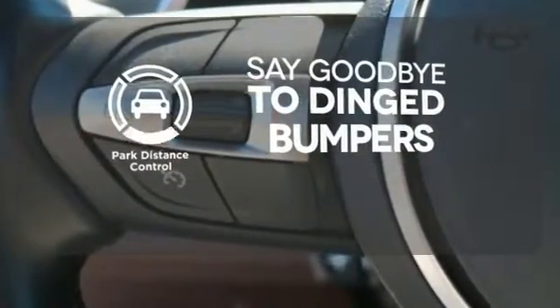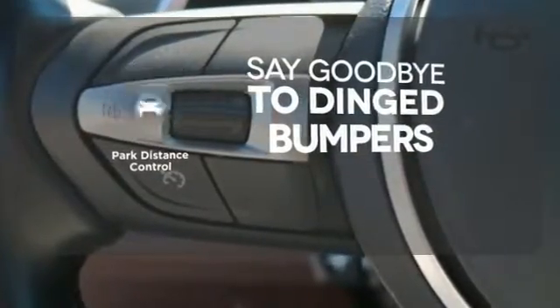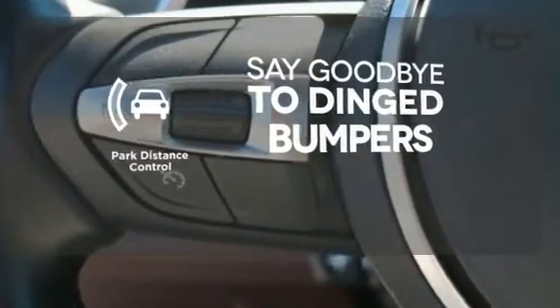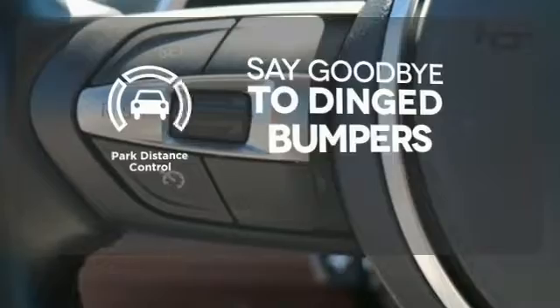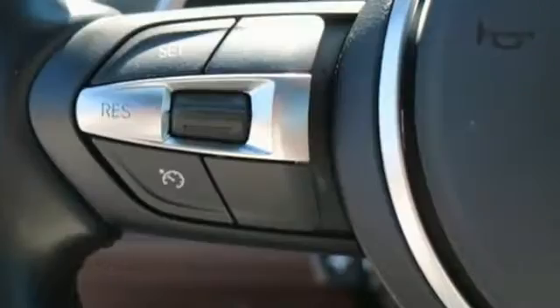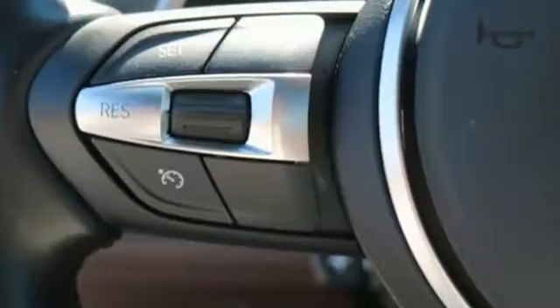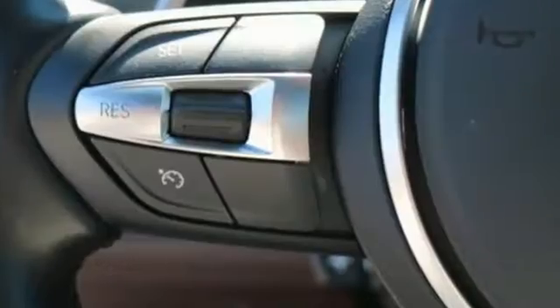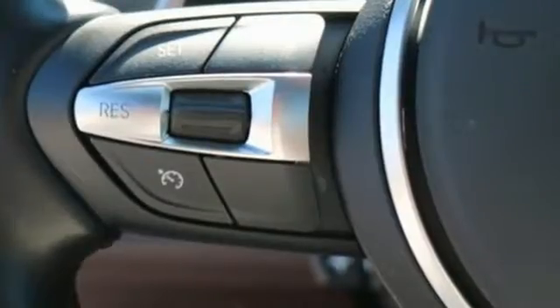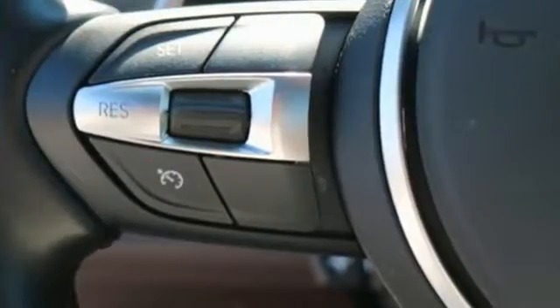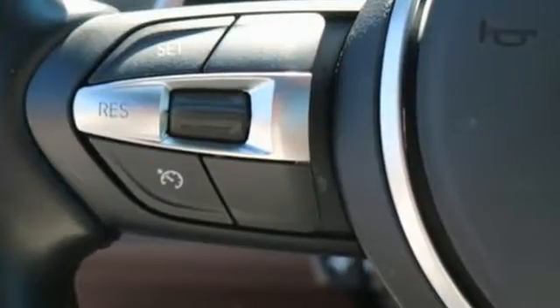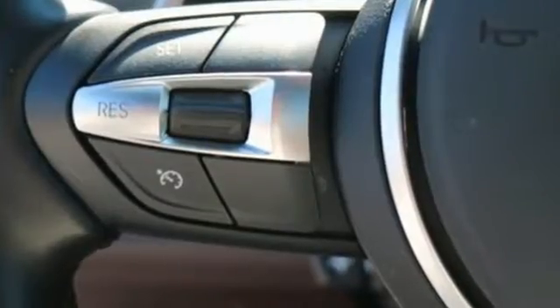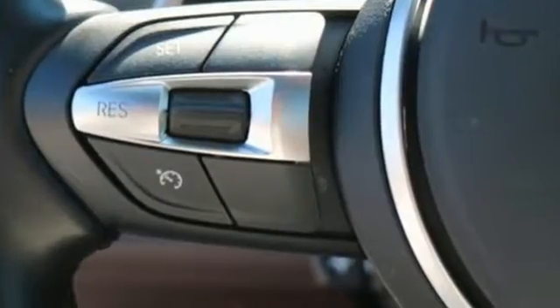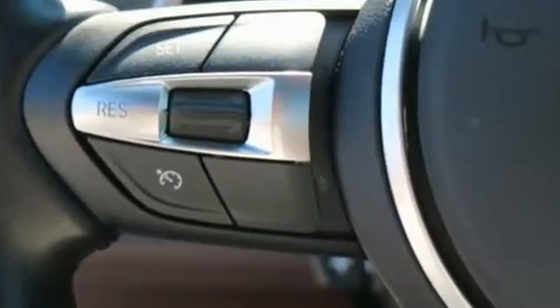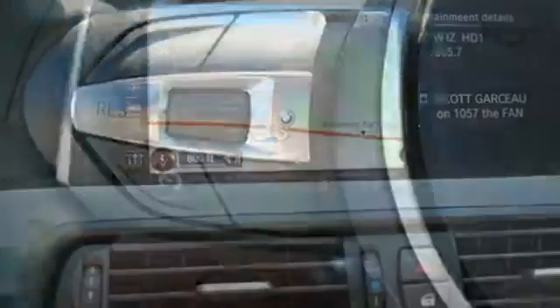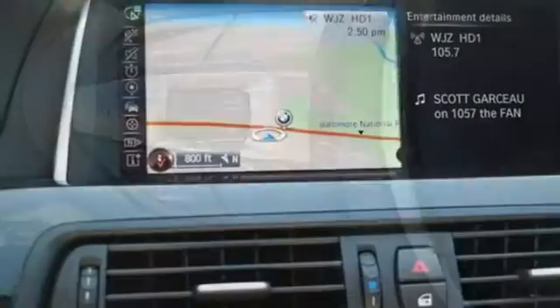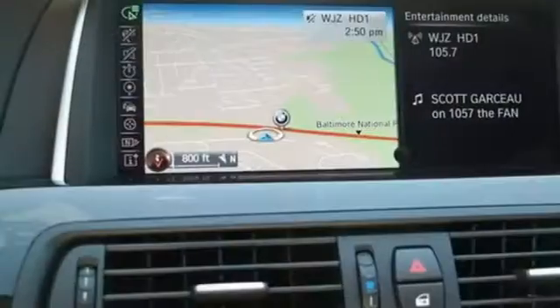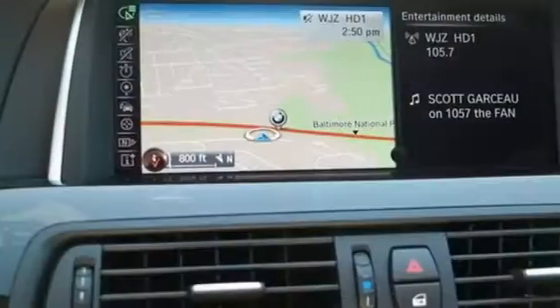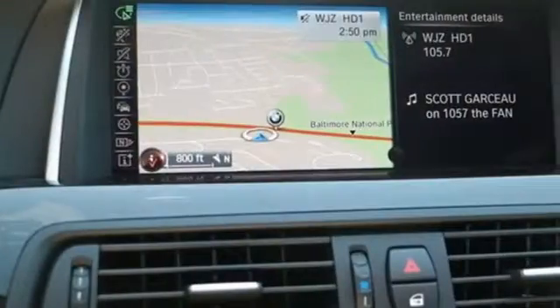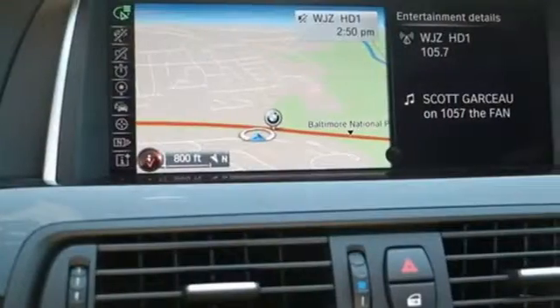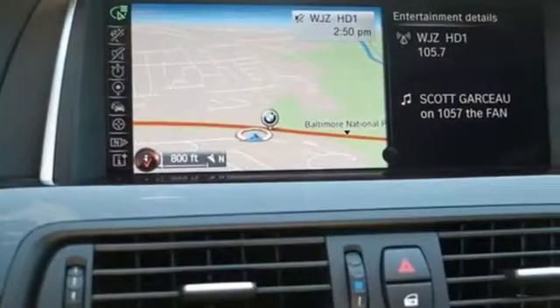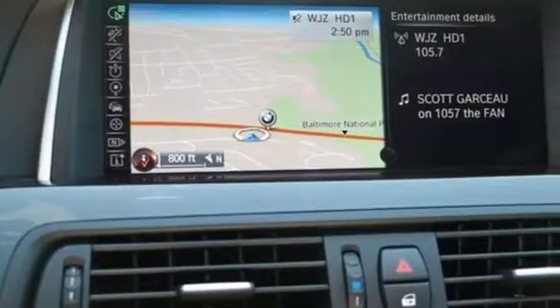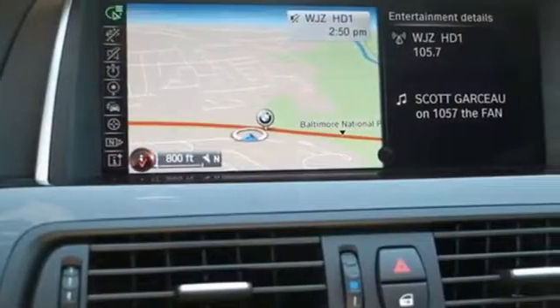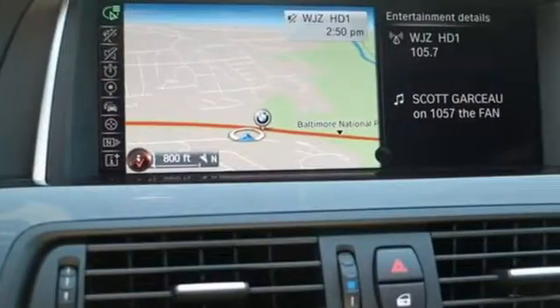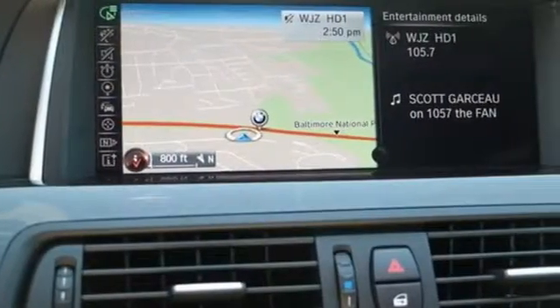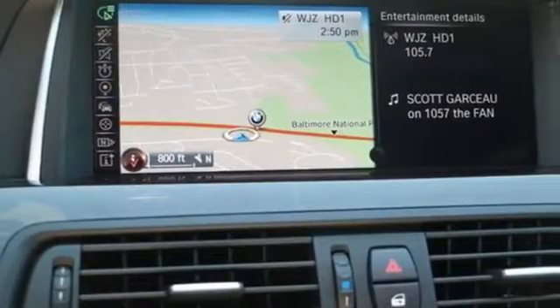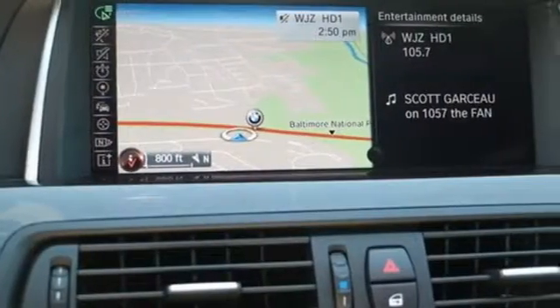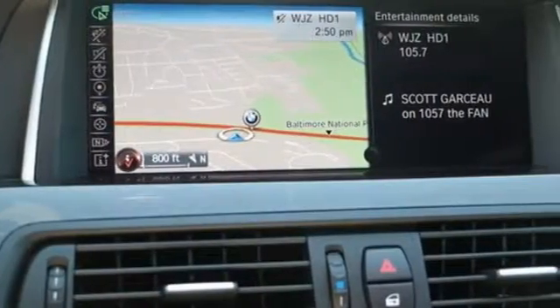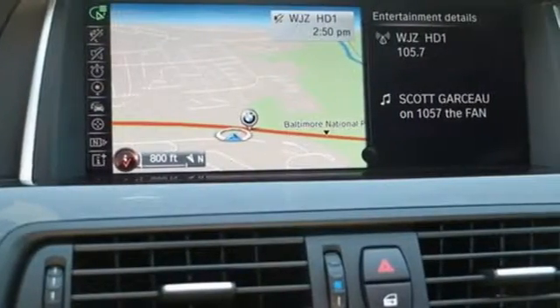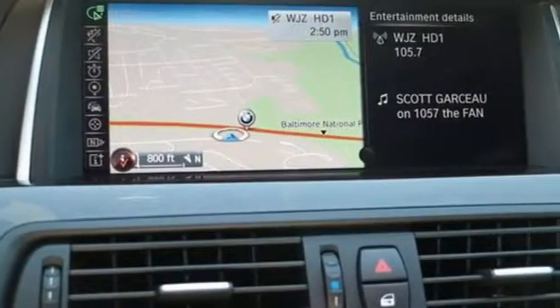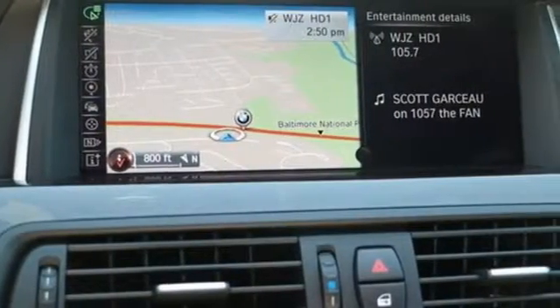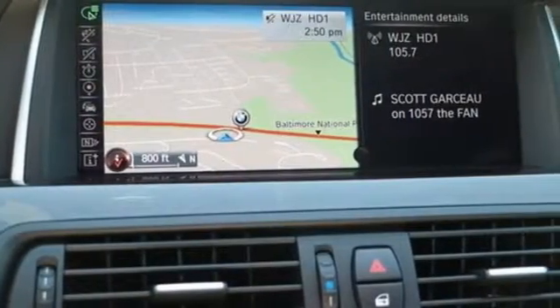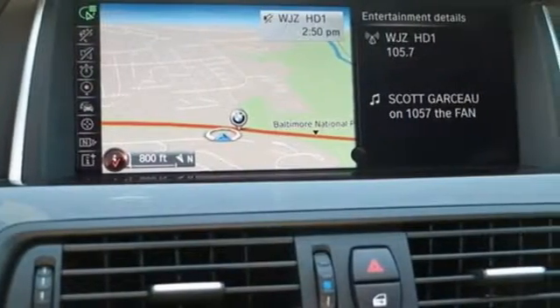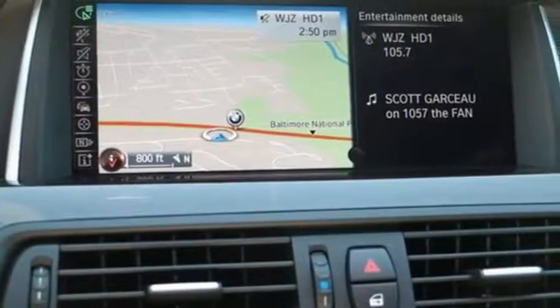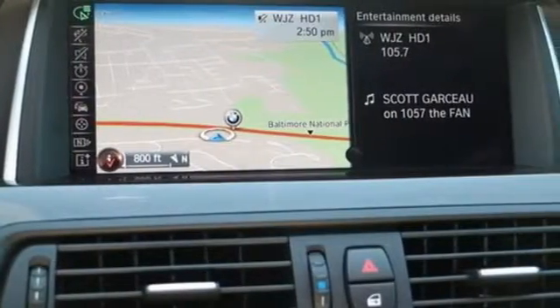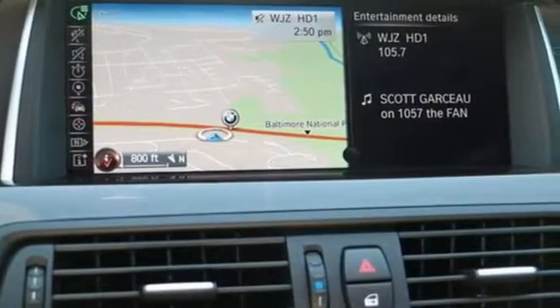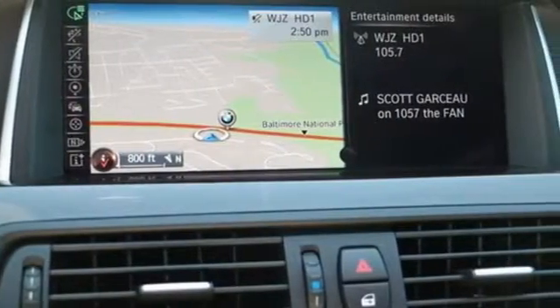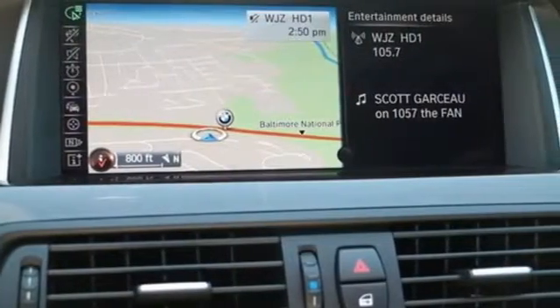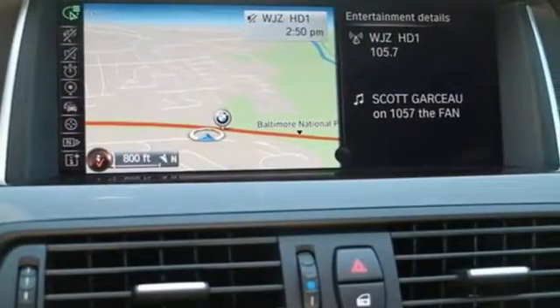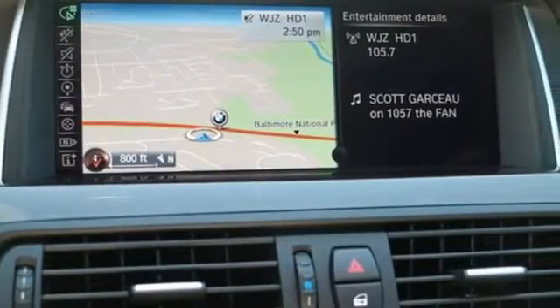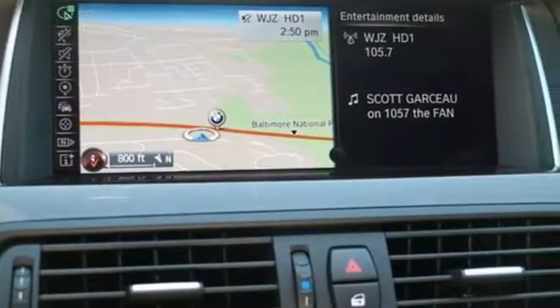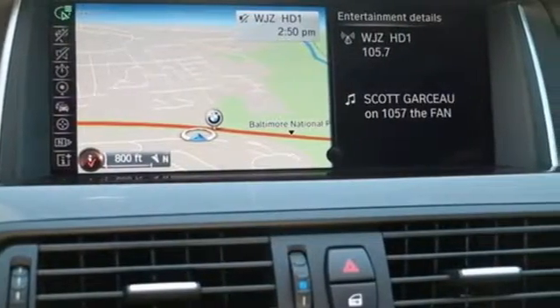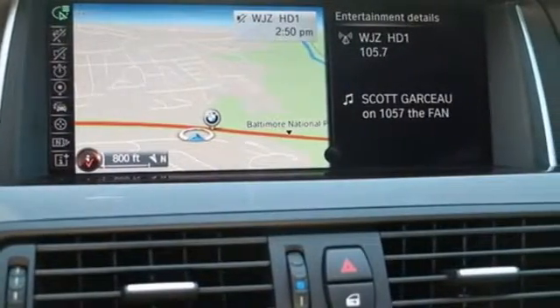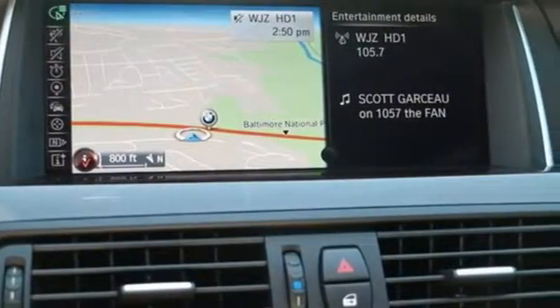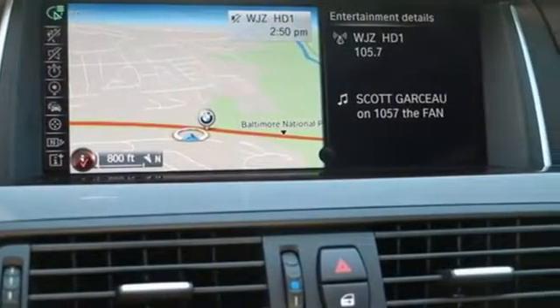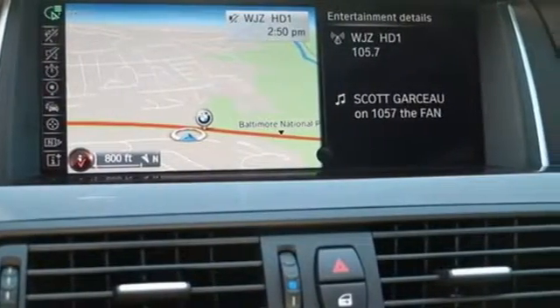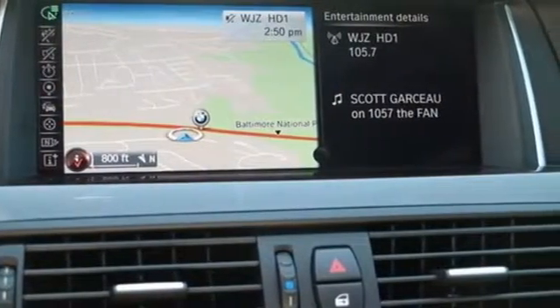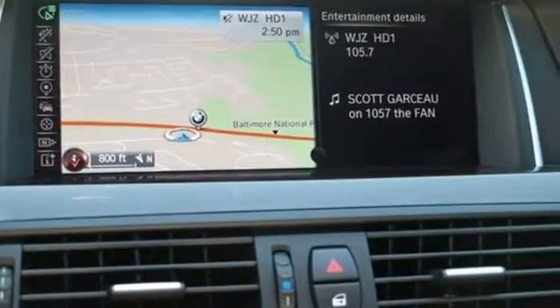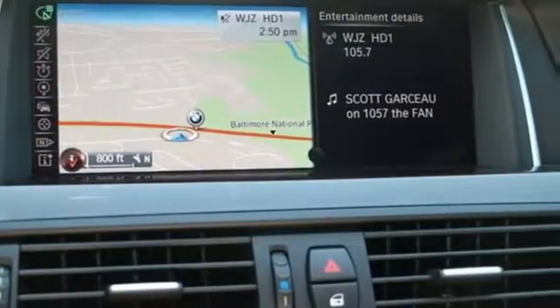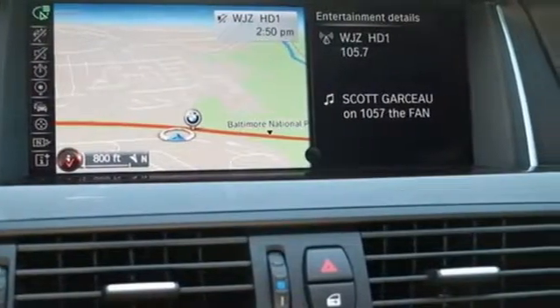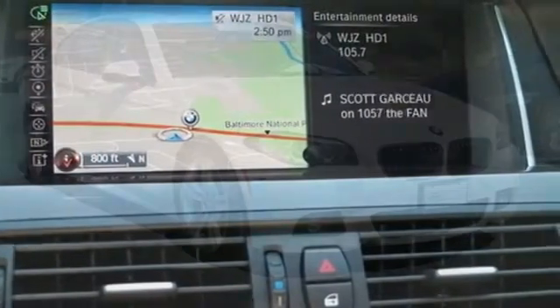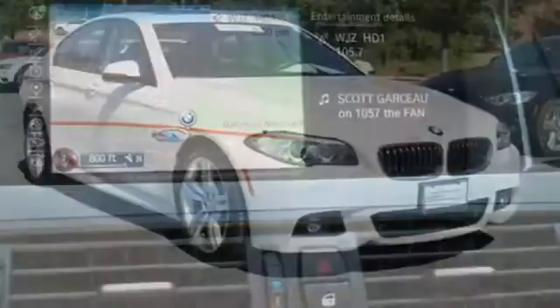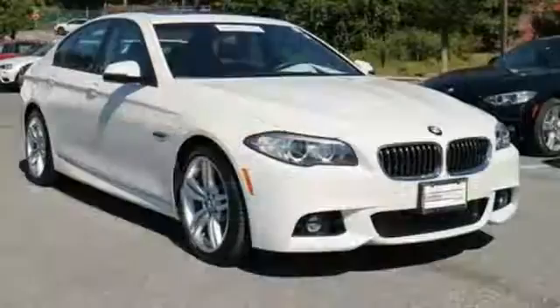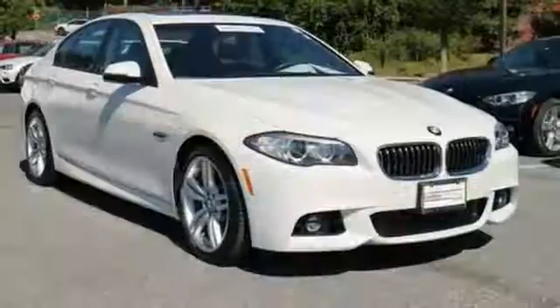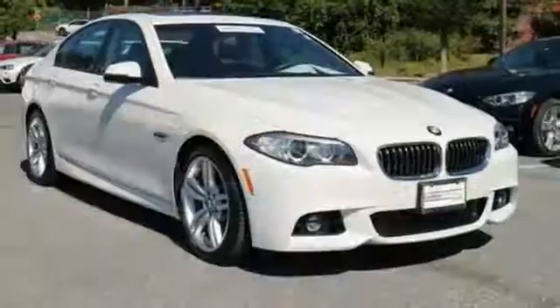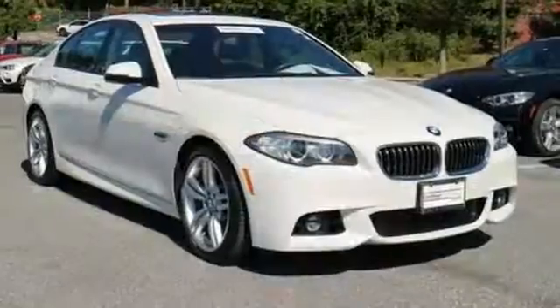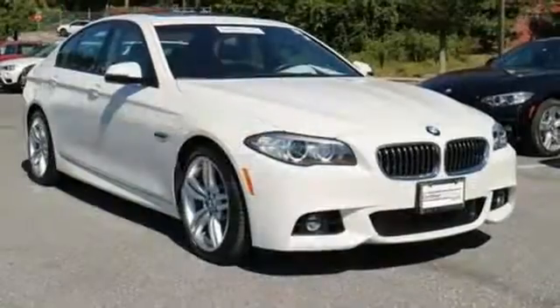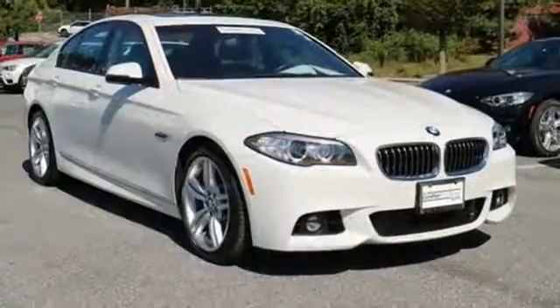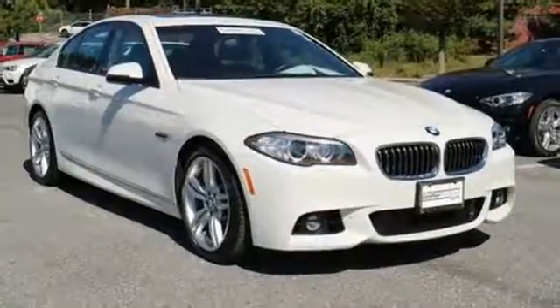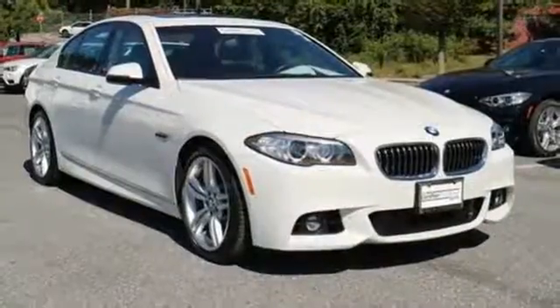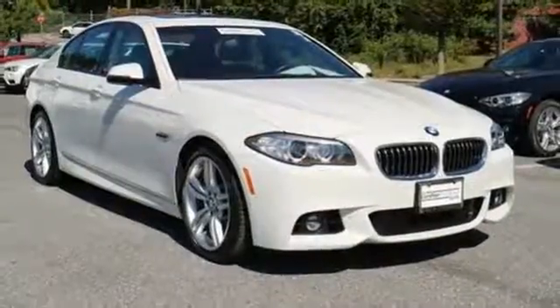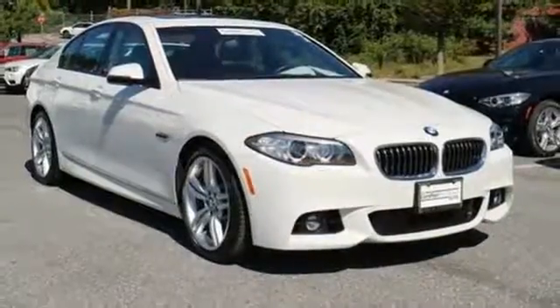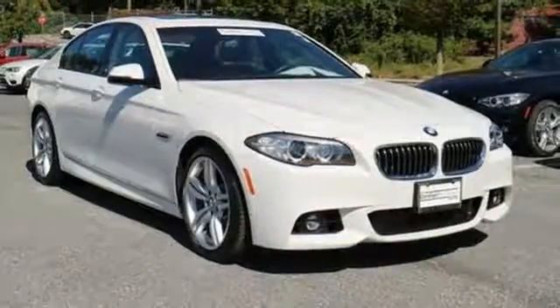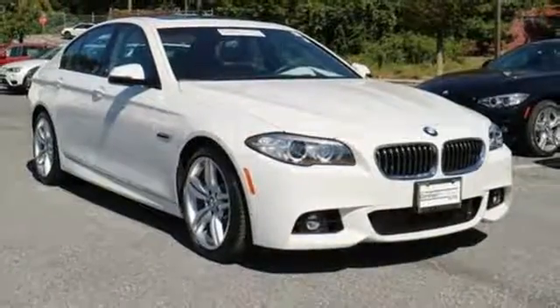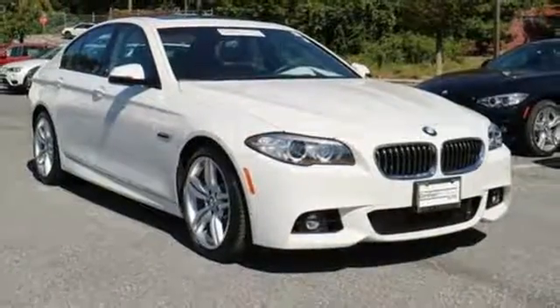Enjoy unrivaled sophistication and performance 40 years in the making. Take this 5 Series for a test drive today.